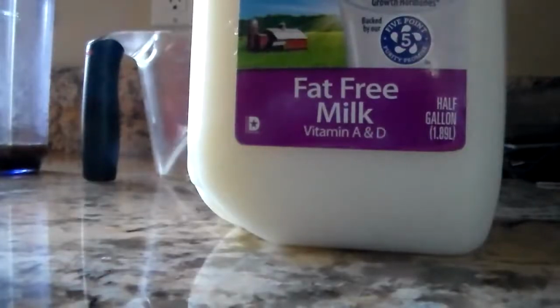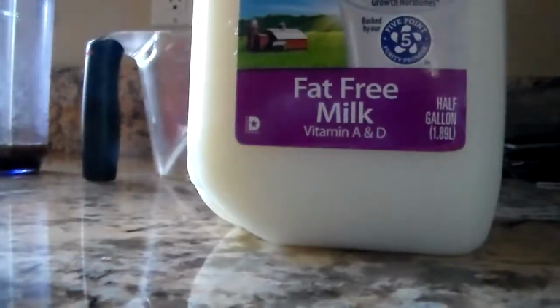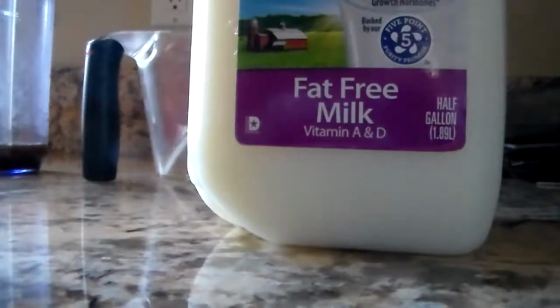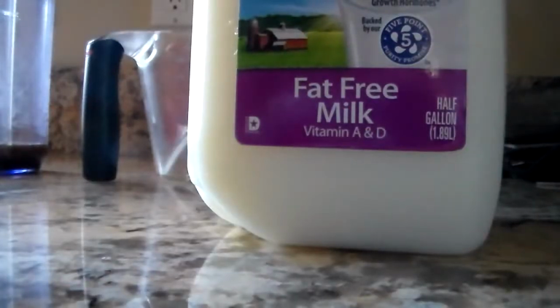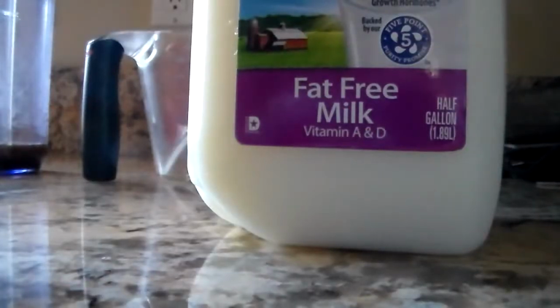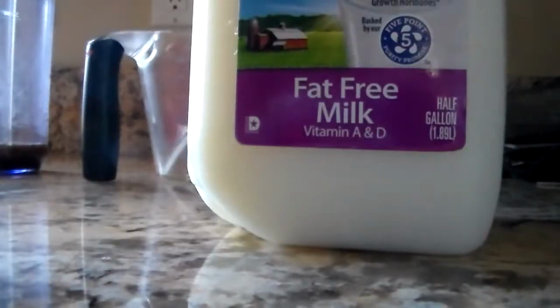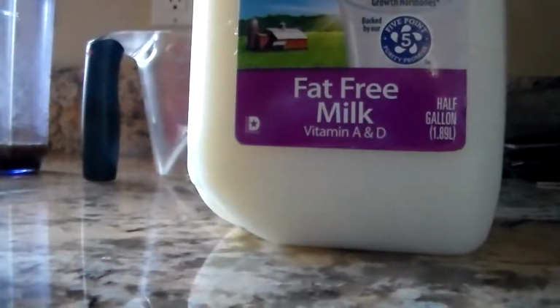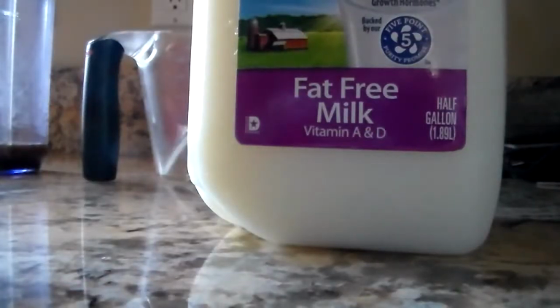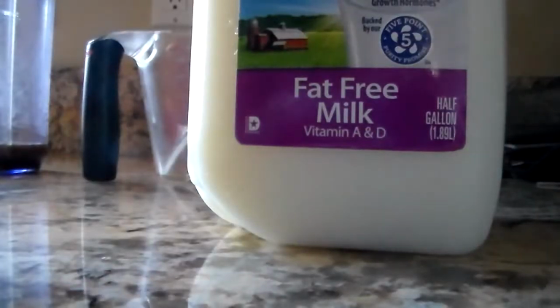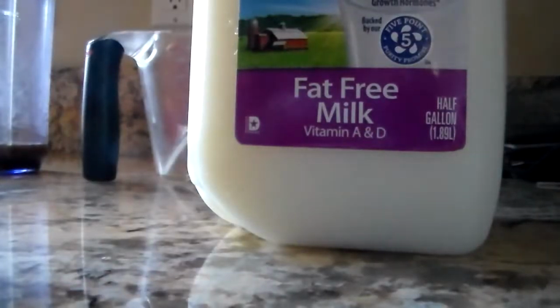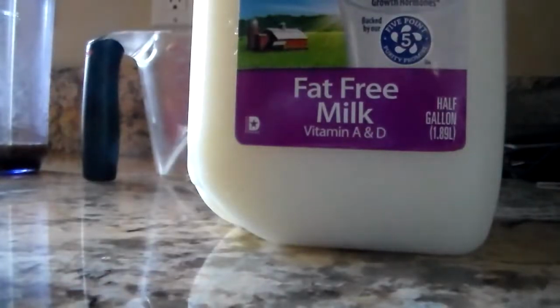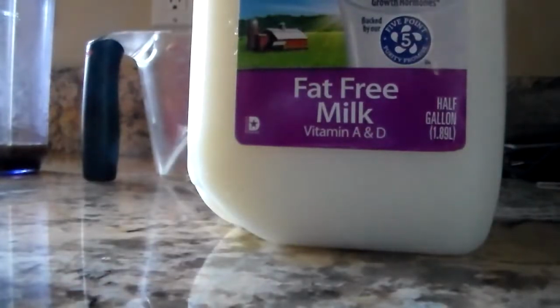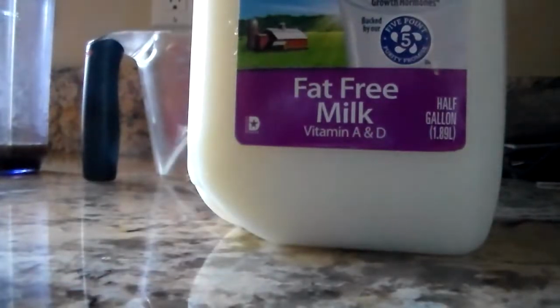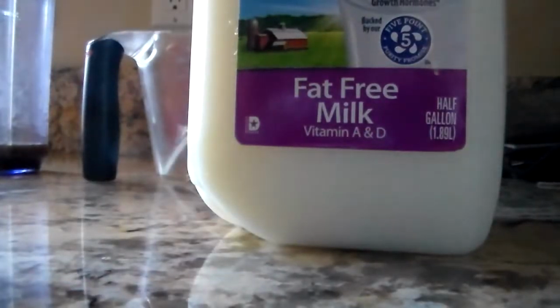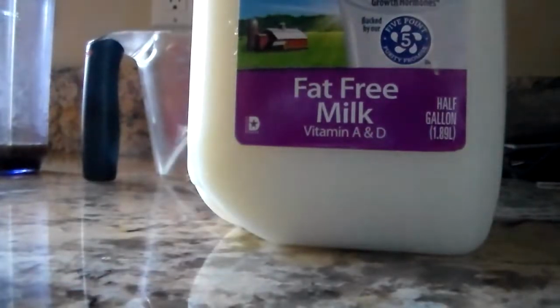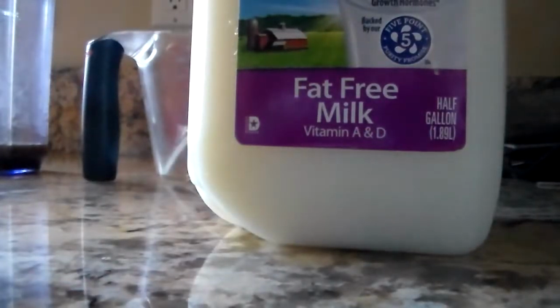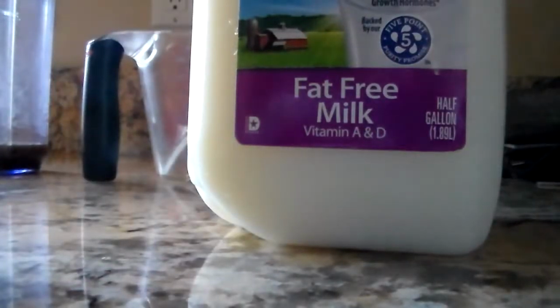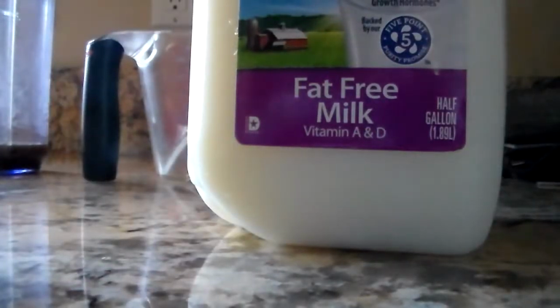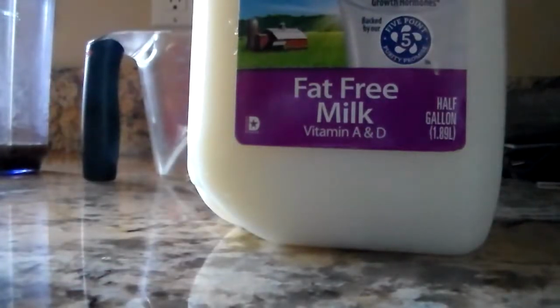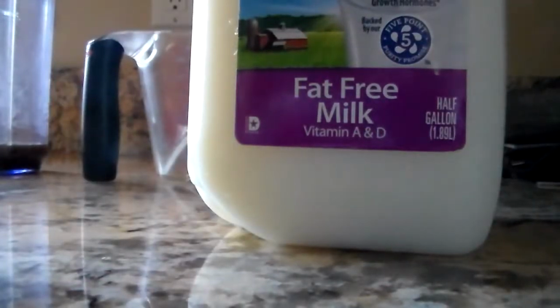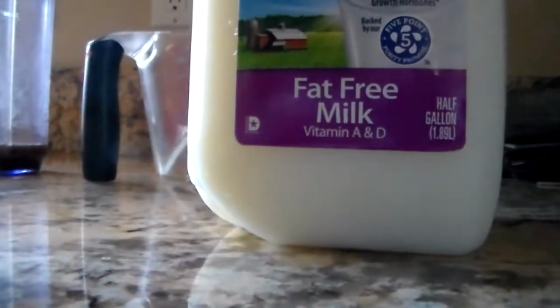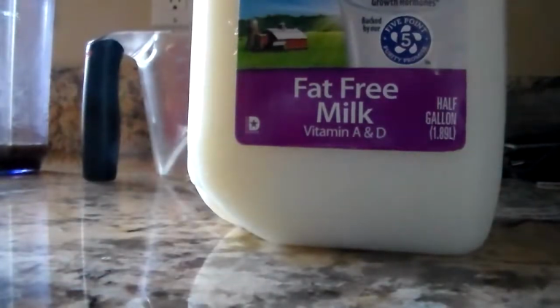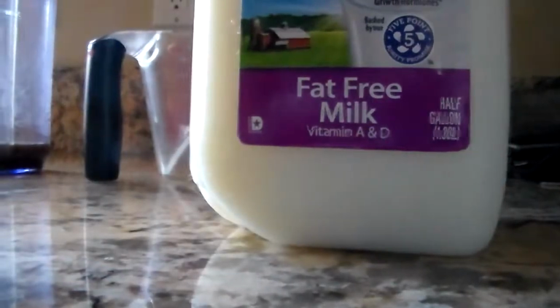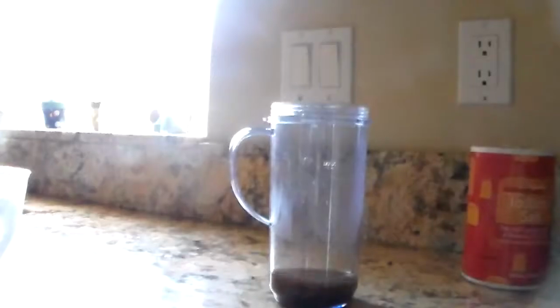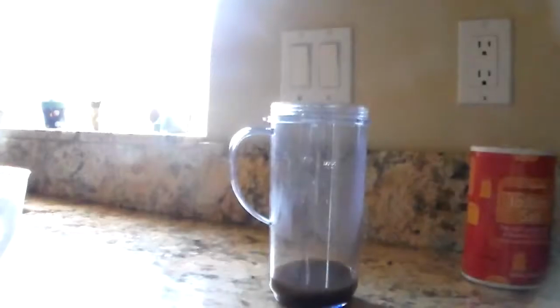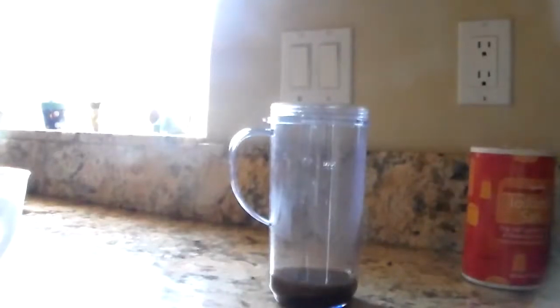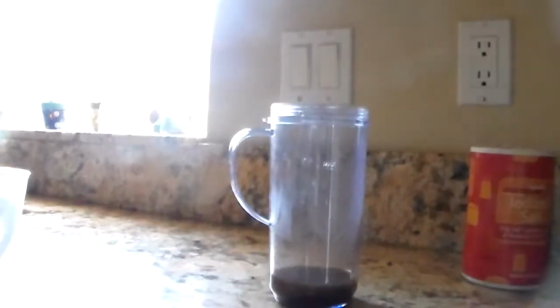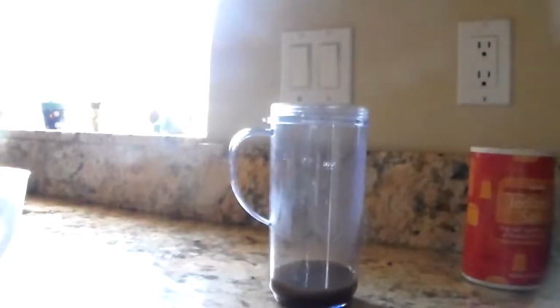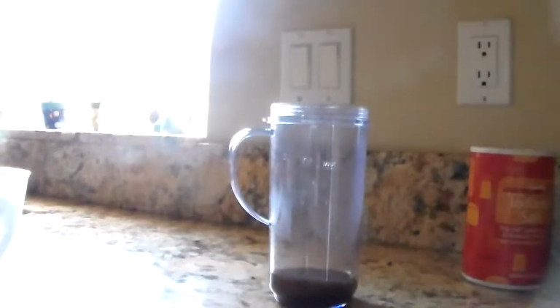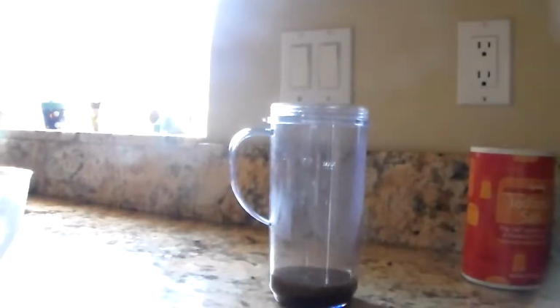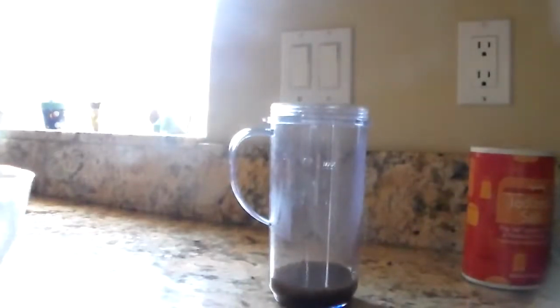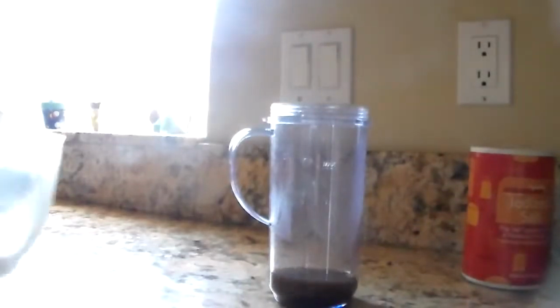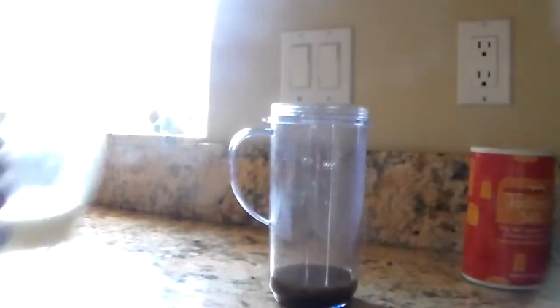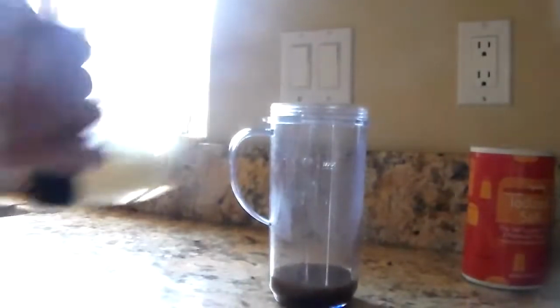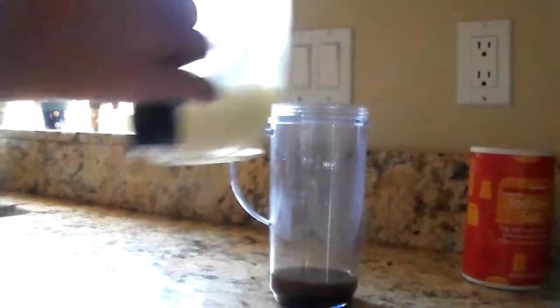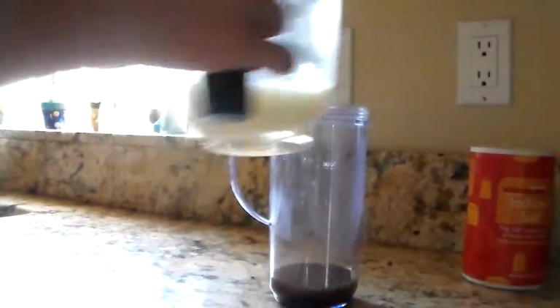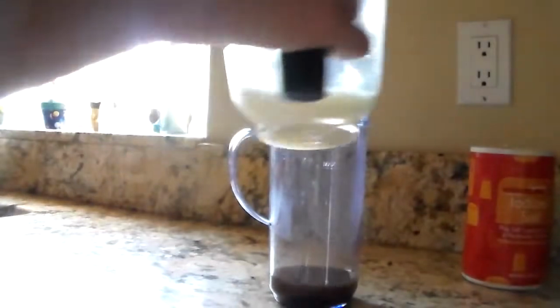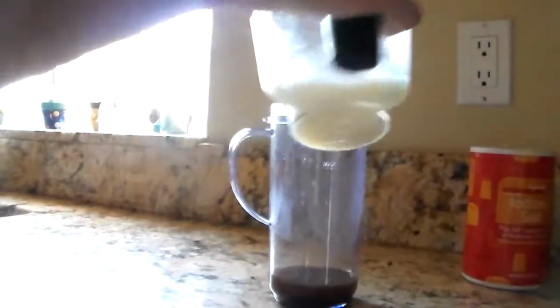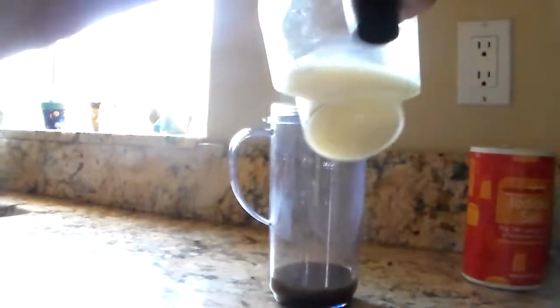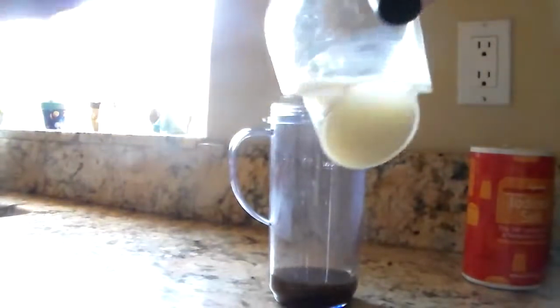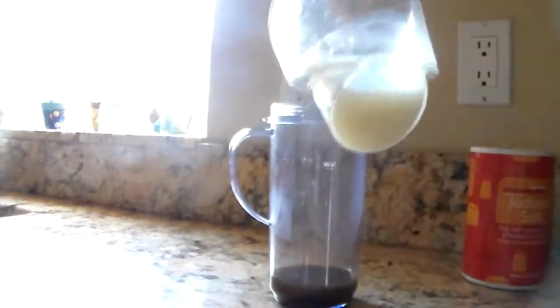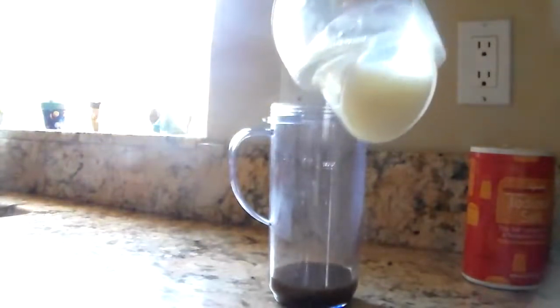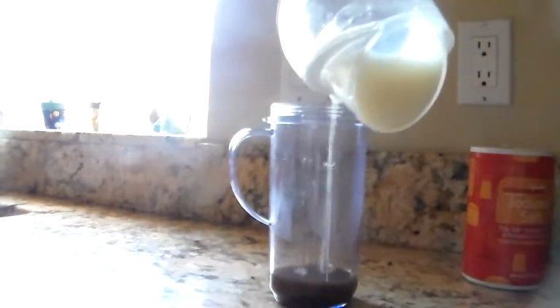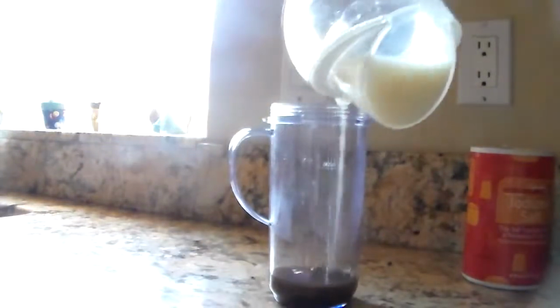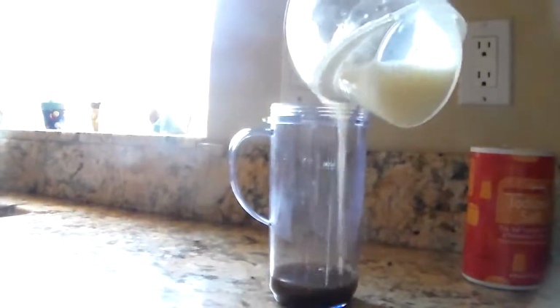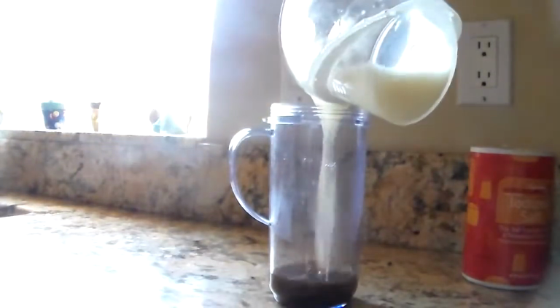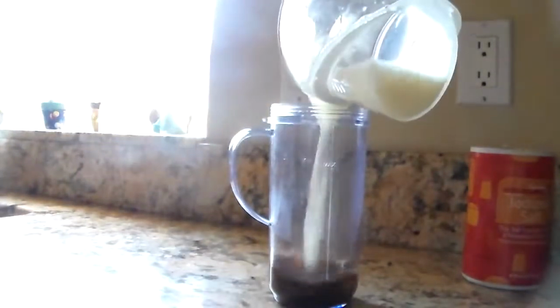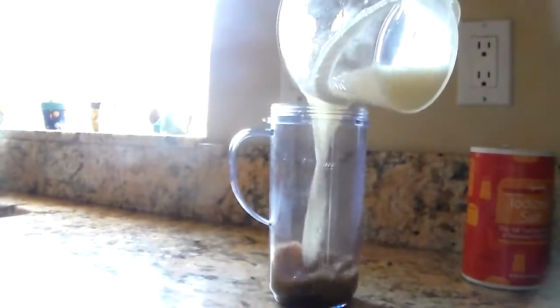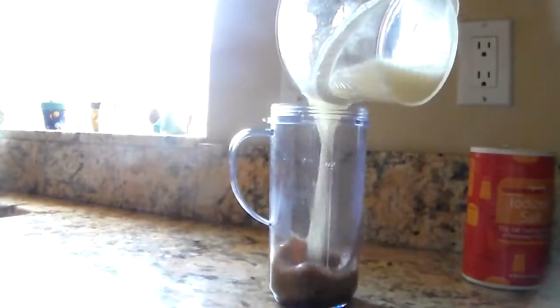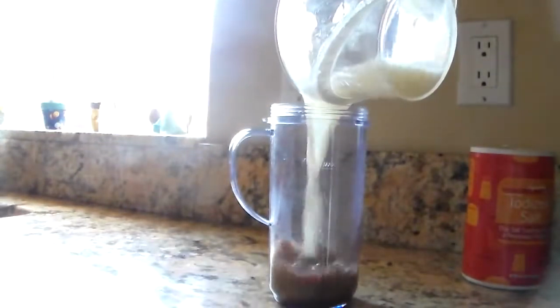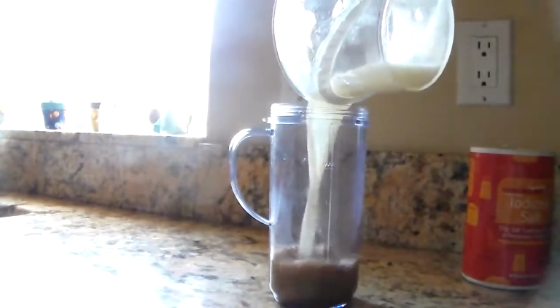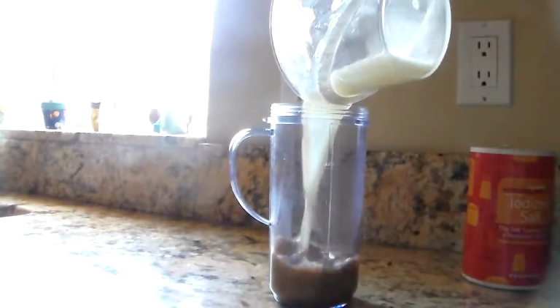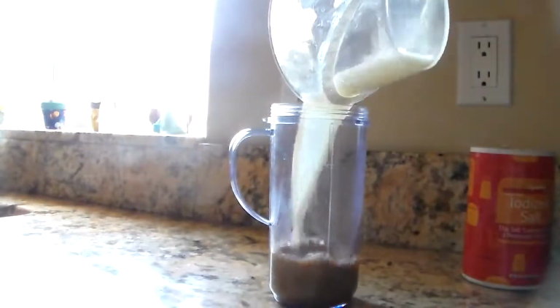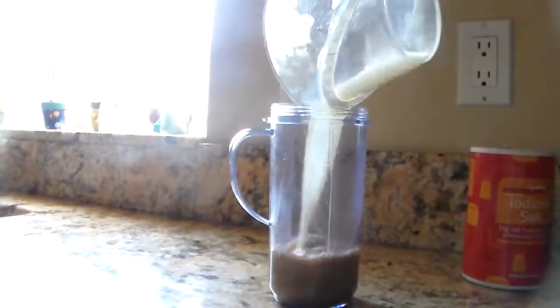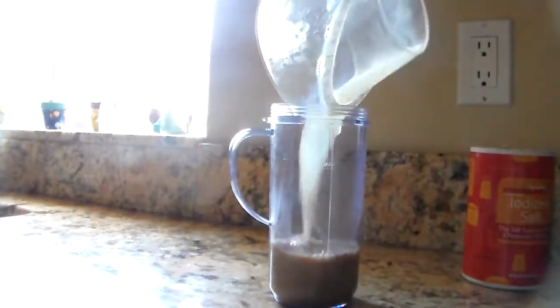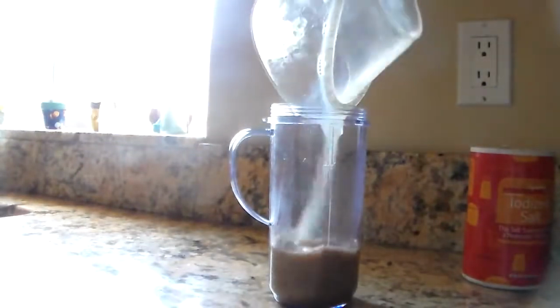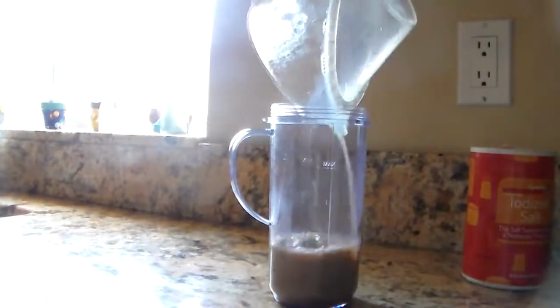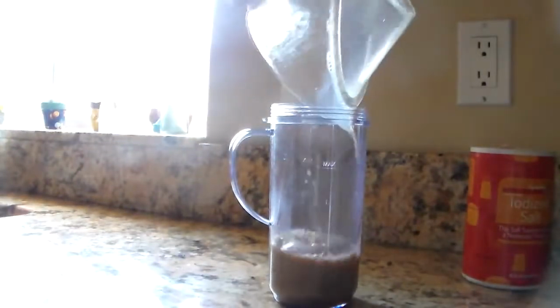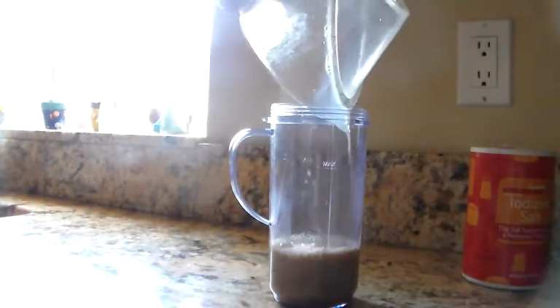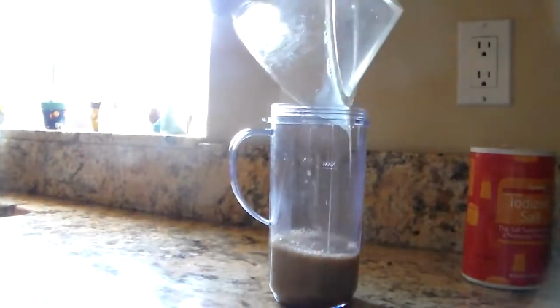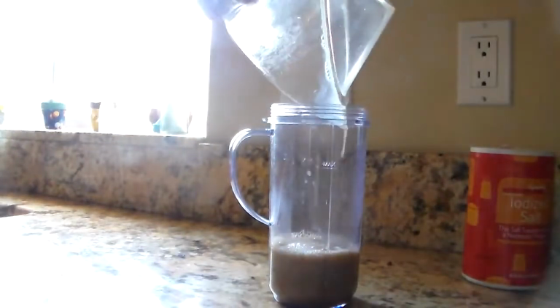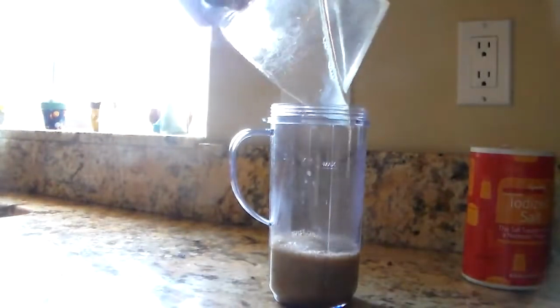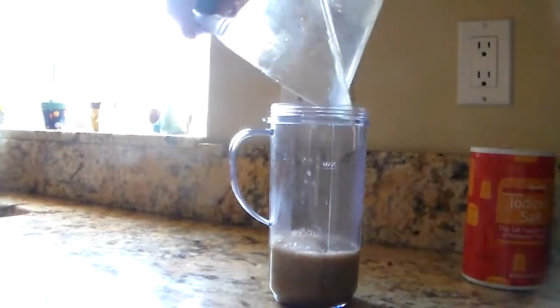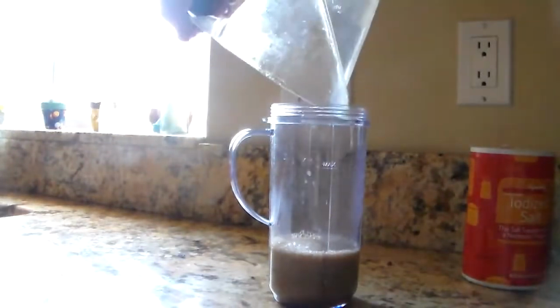Now you're going to add some milk in — it can be any type of milk that you want — and you're going to want to add 1 1/2 cups. Go ahead and pour that in.